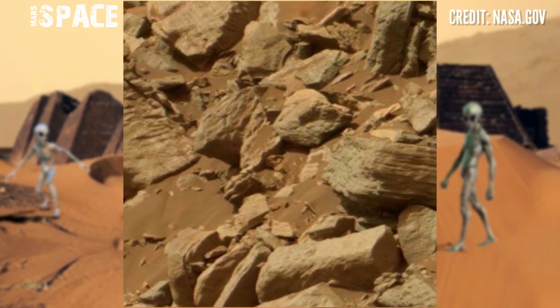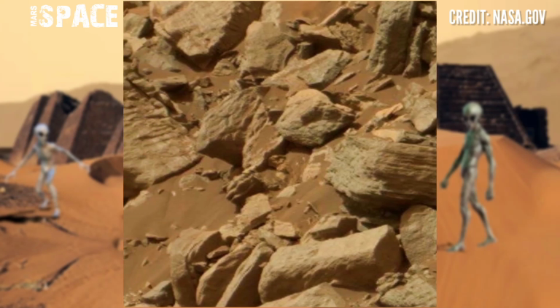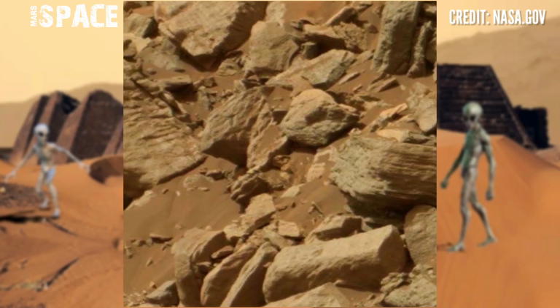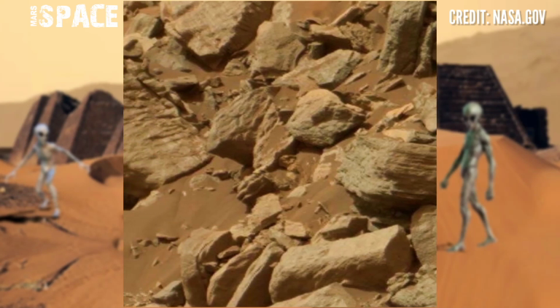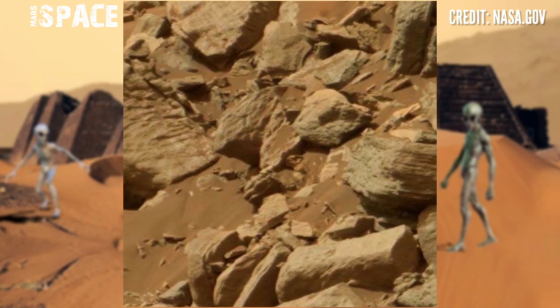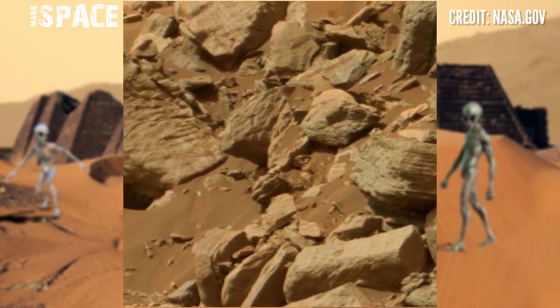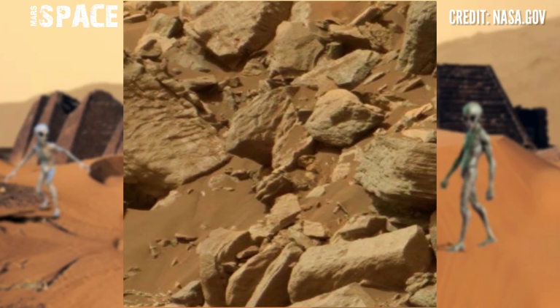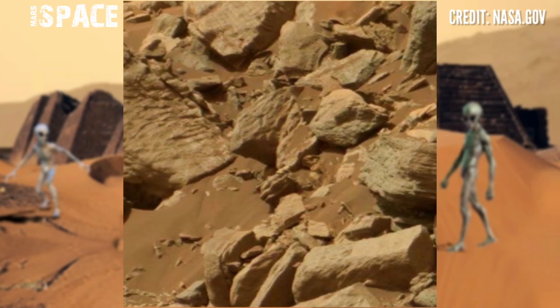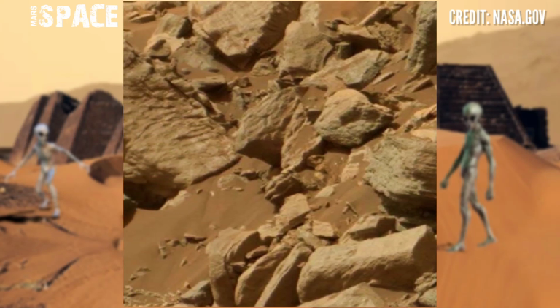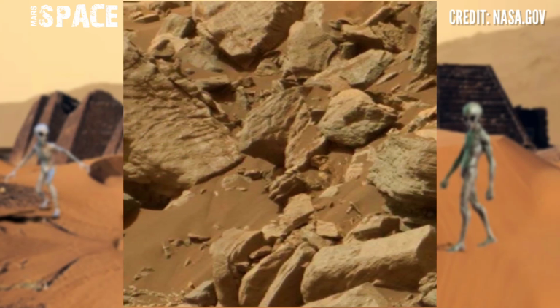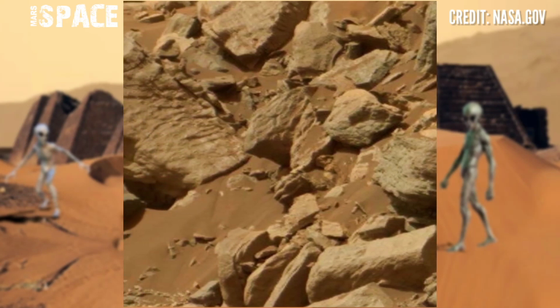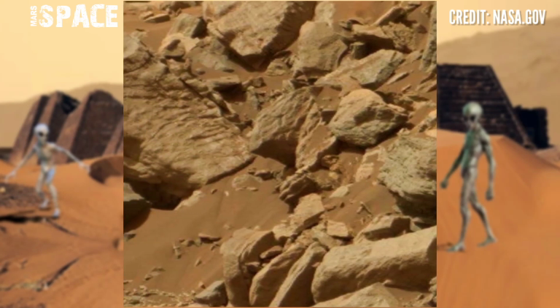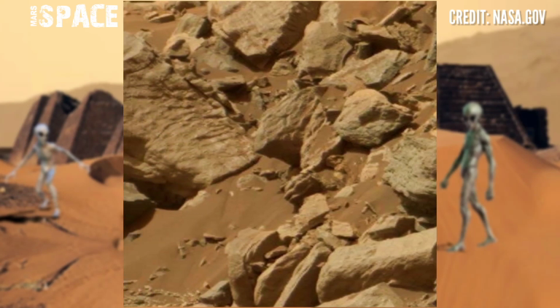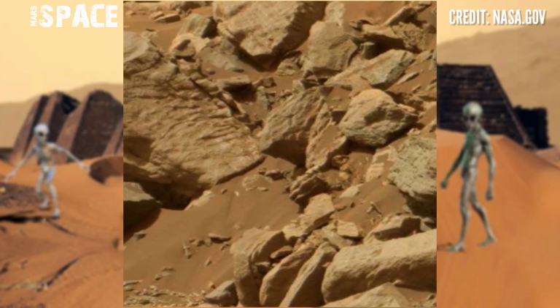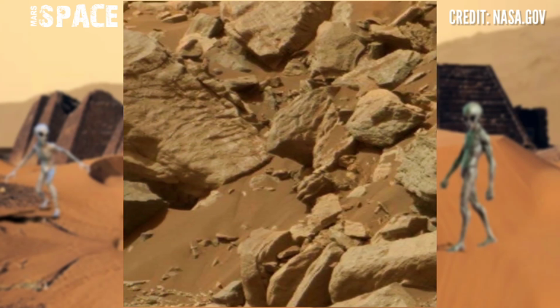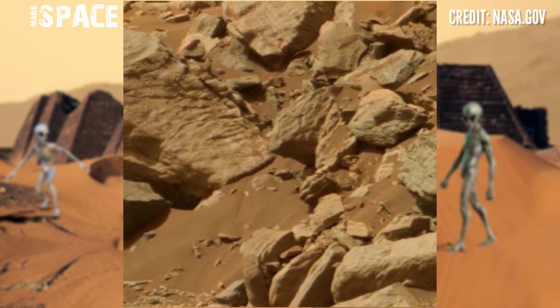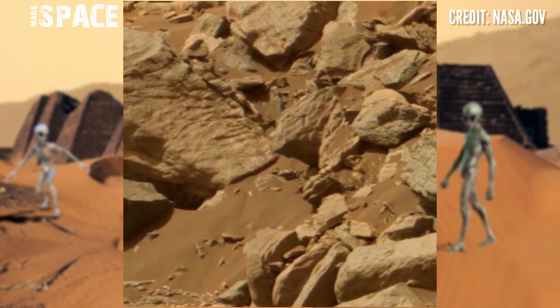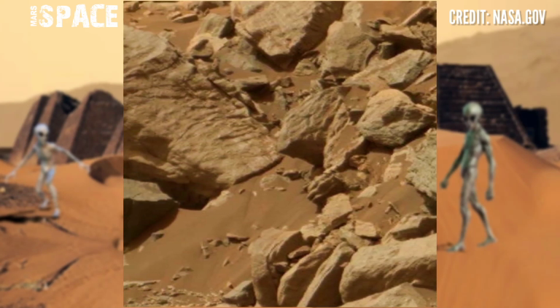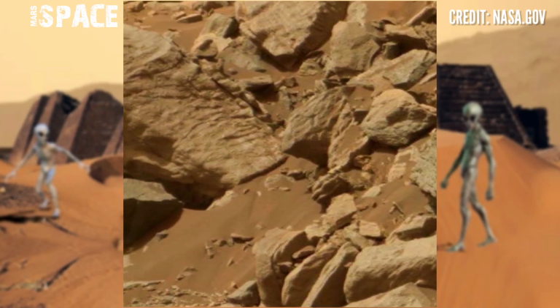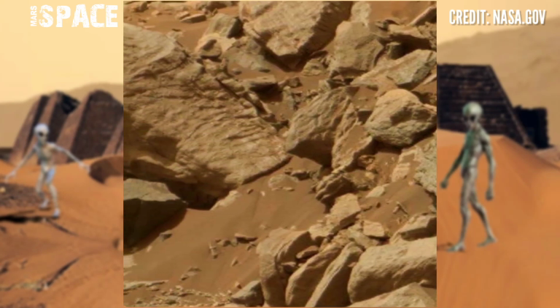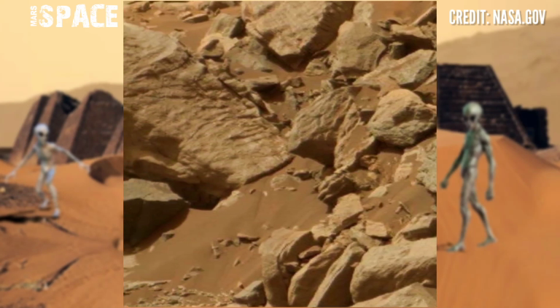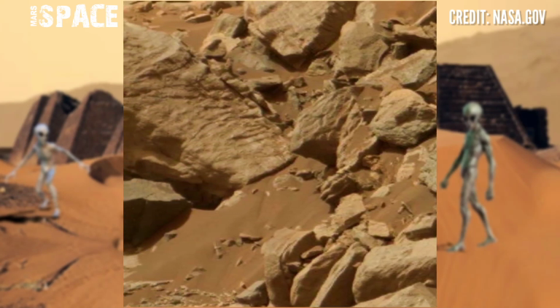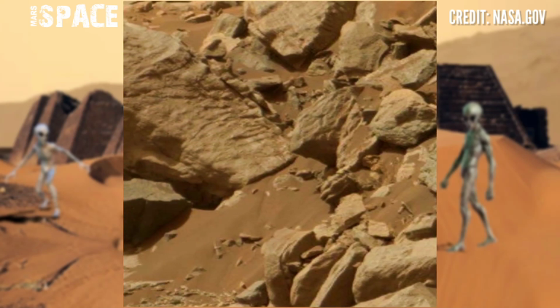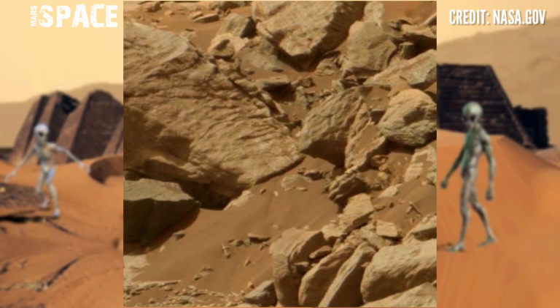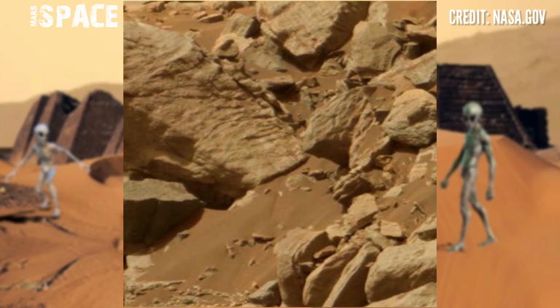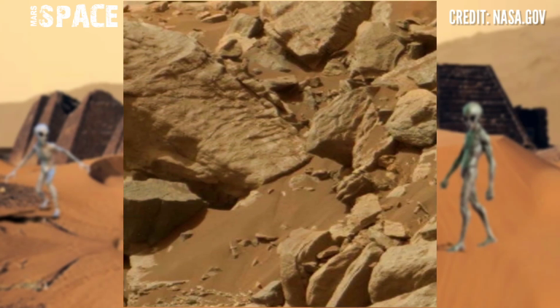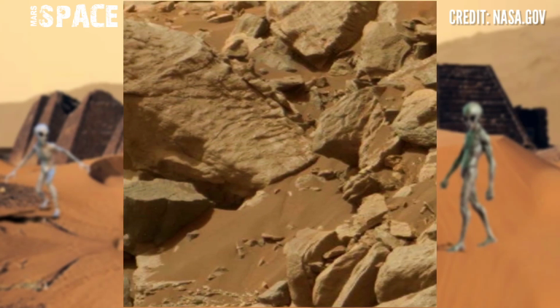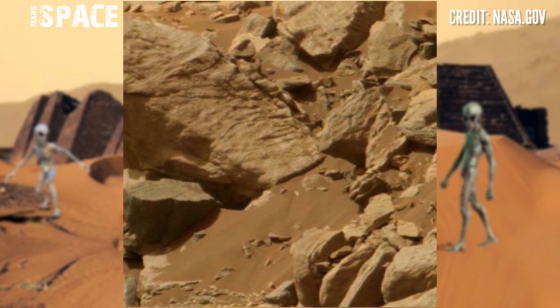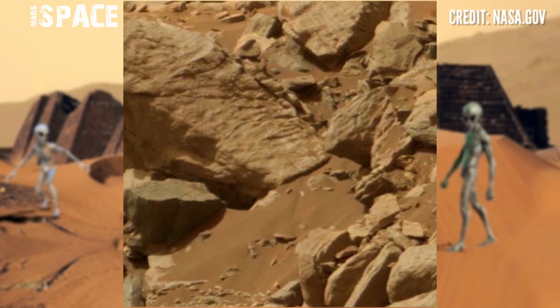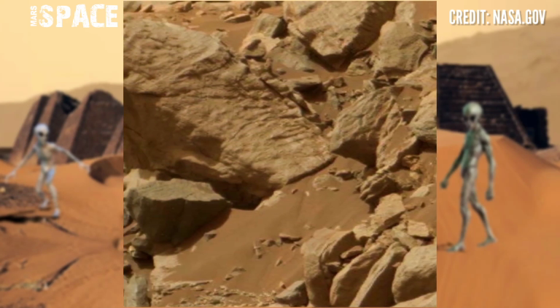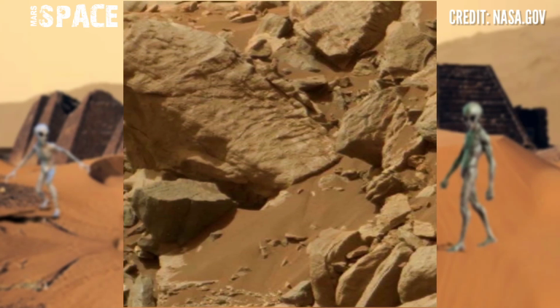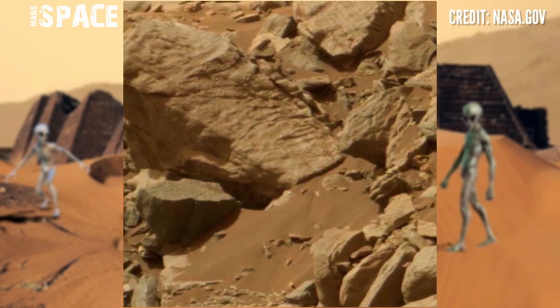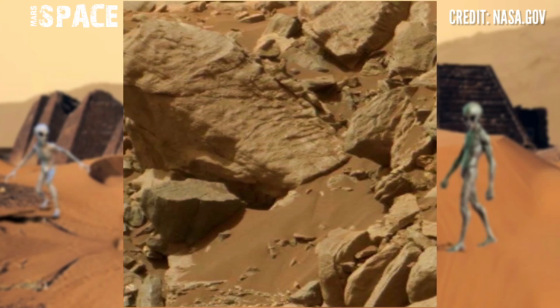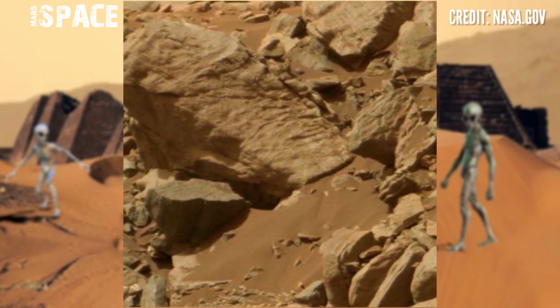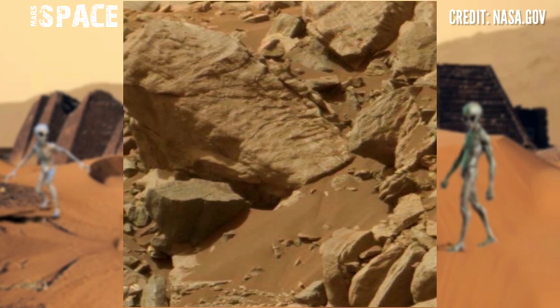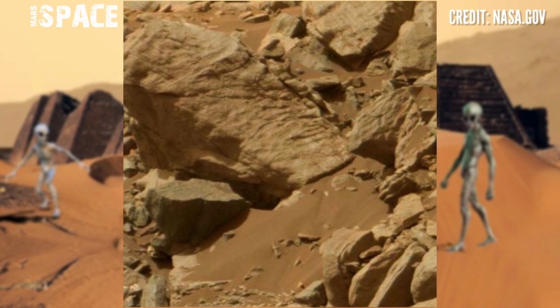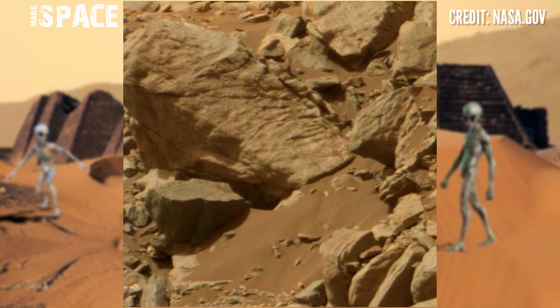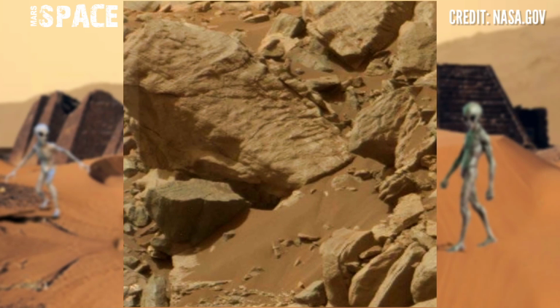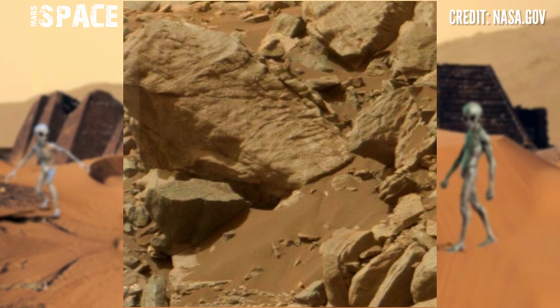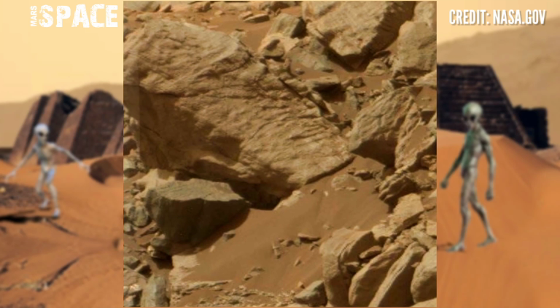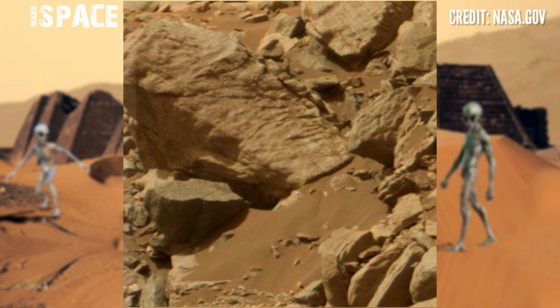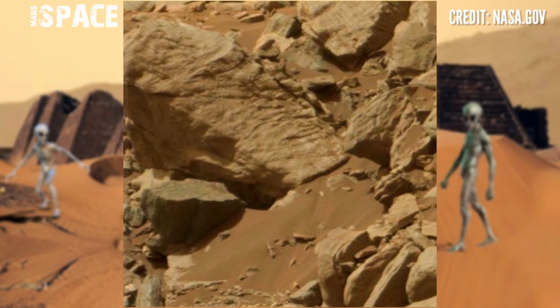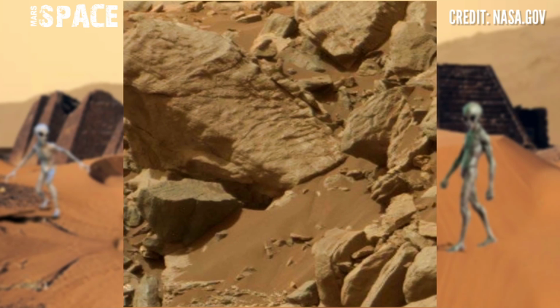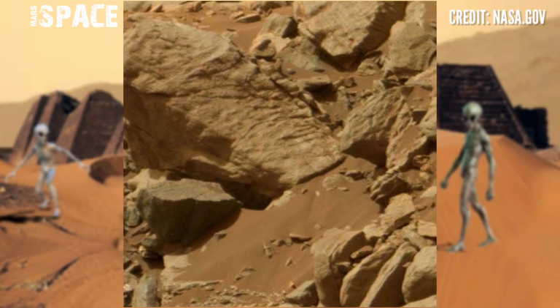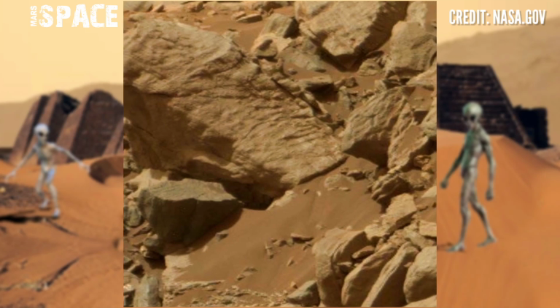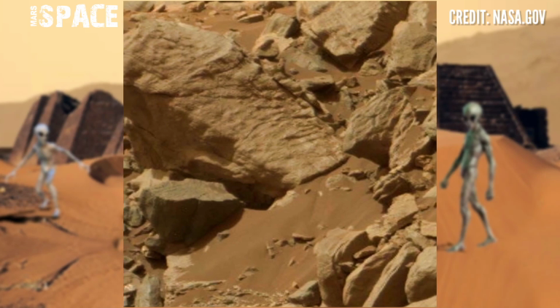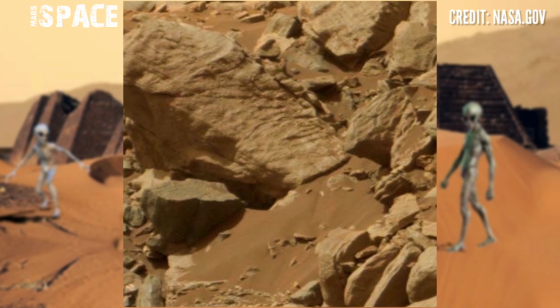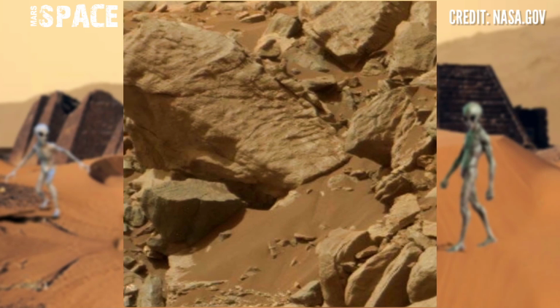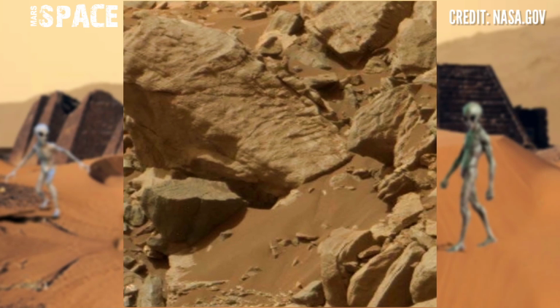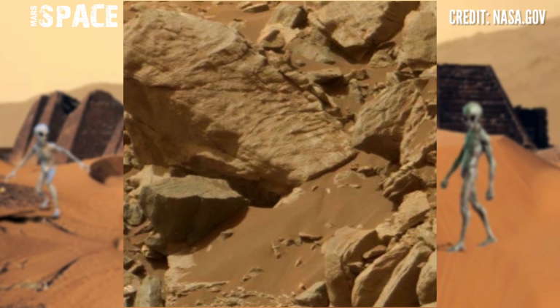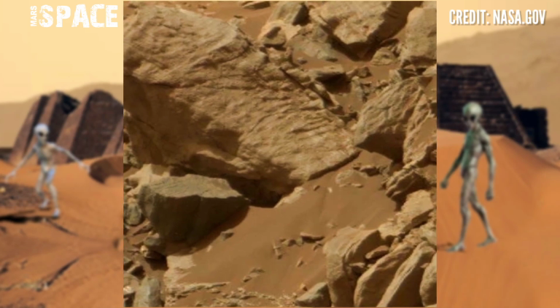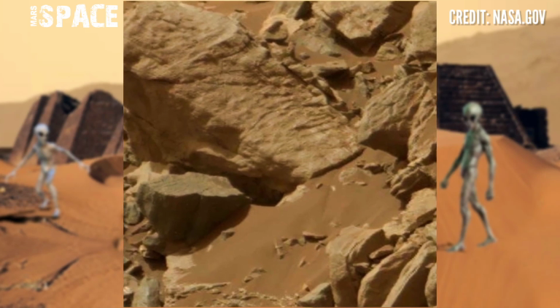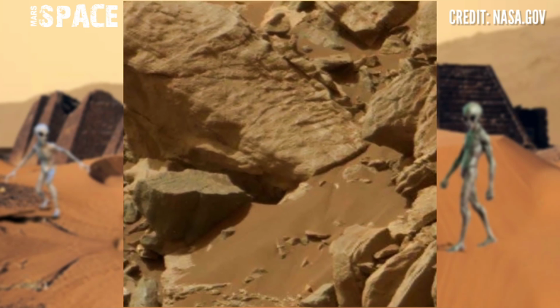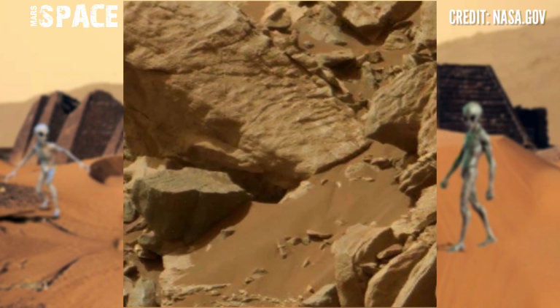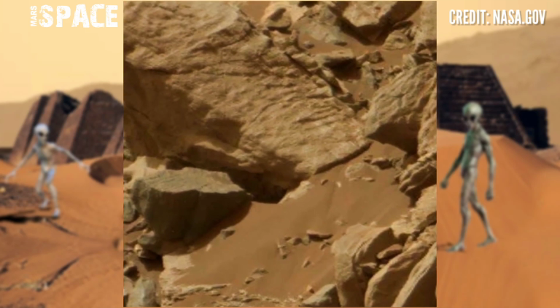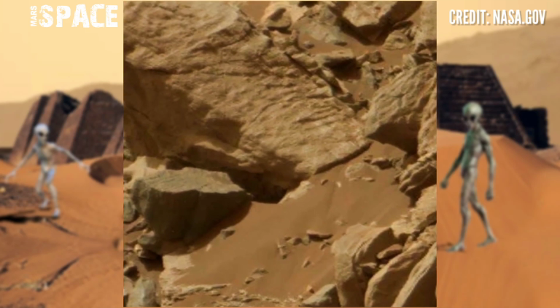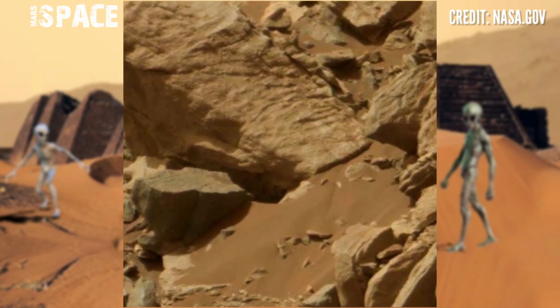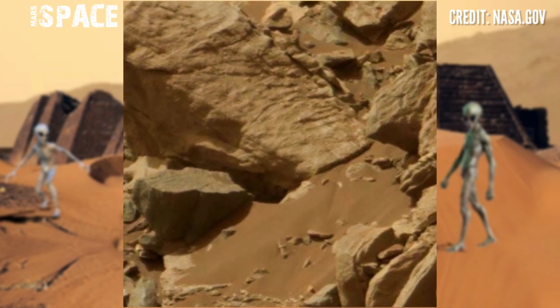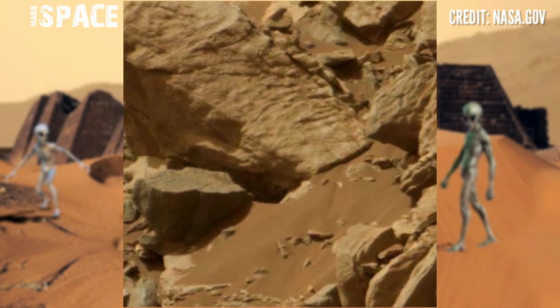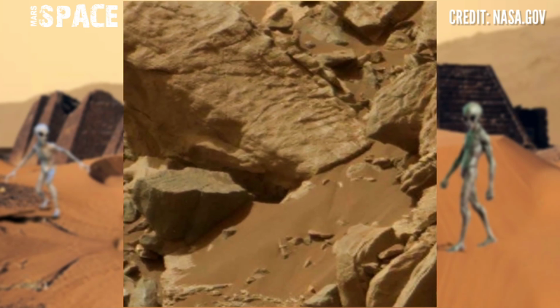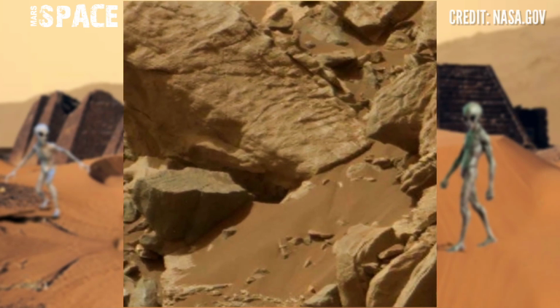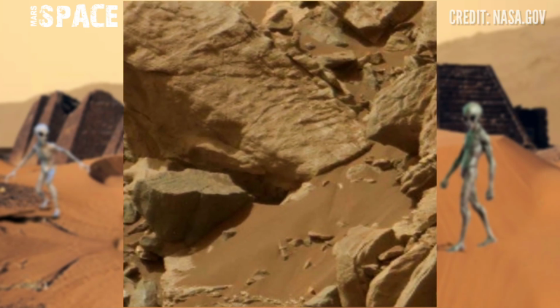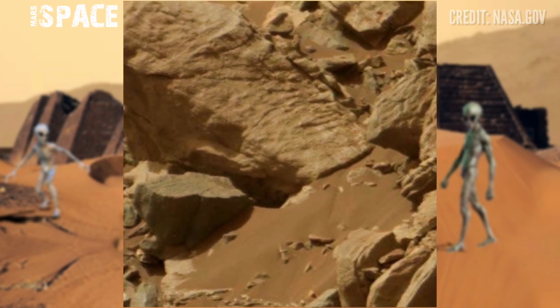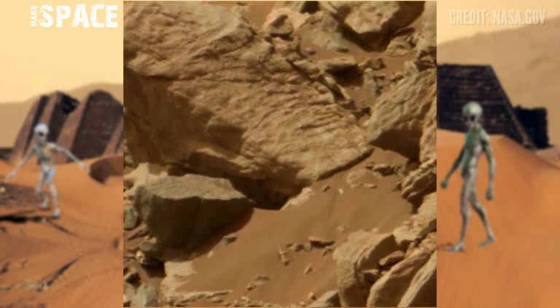In the ancient past, Mars was rich with life, but now there are just rocky structures and stadiums.